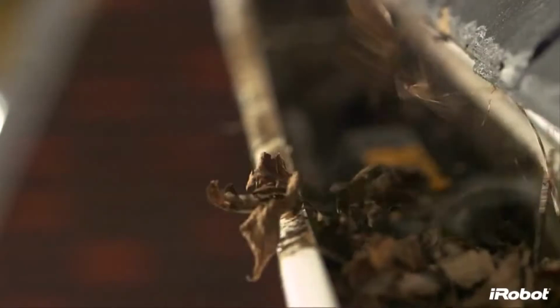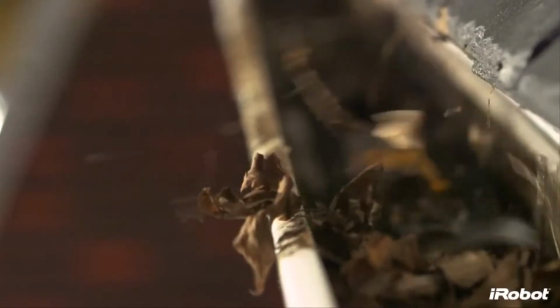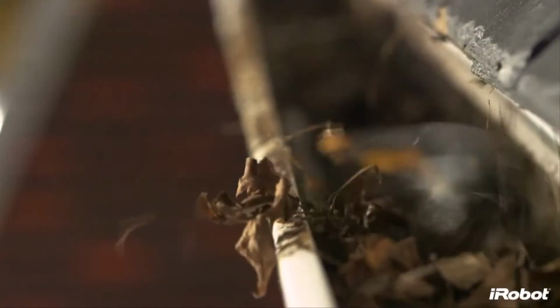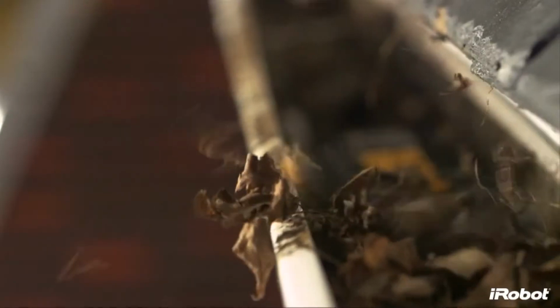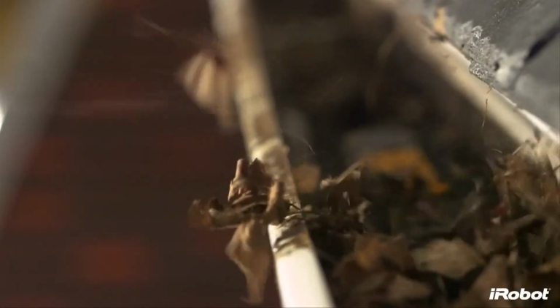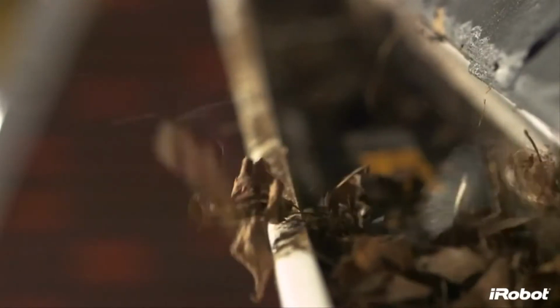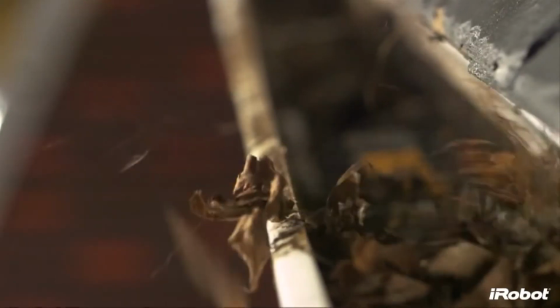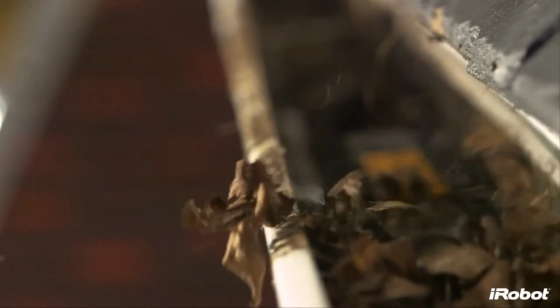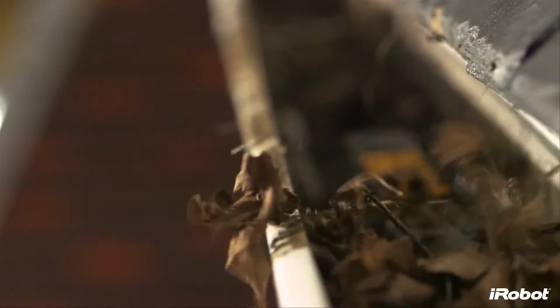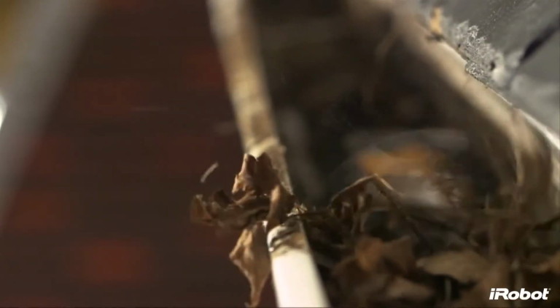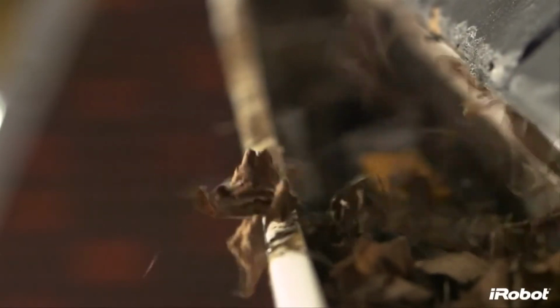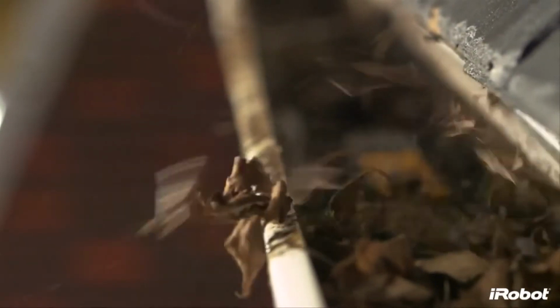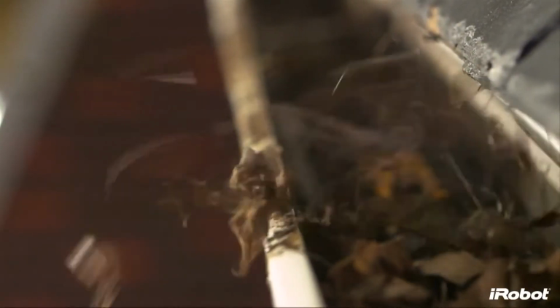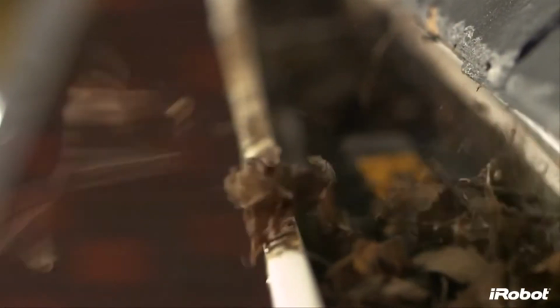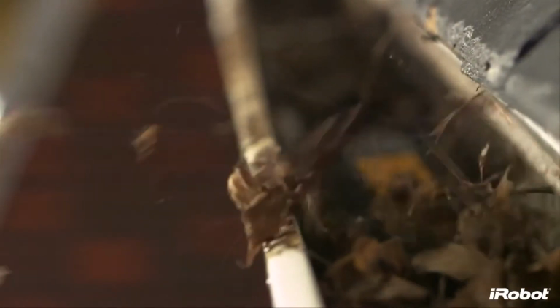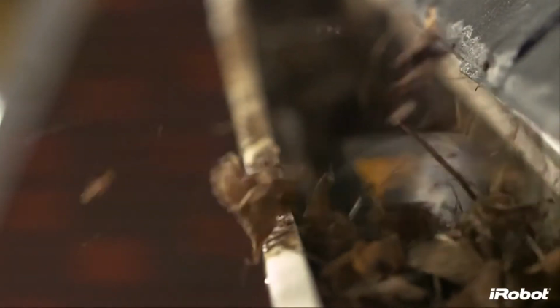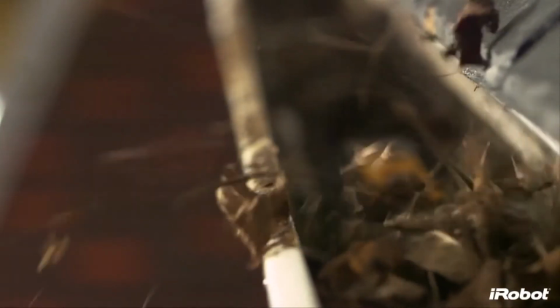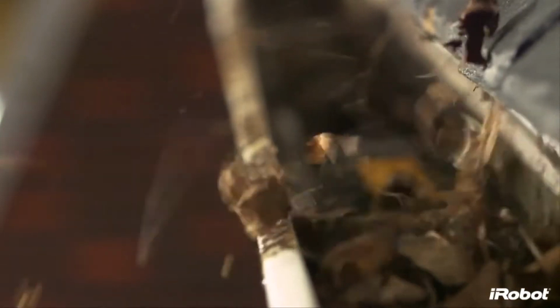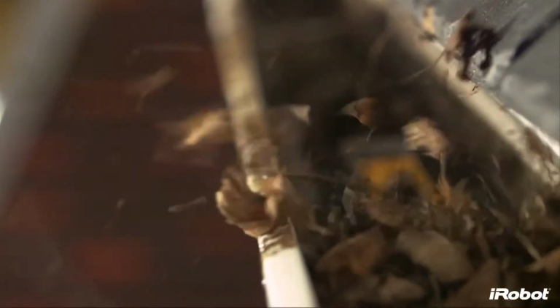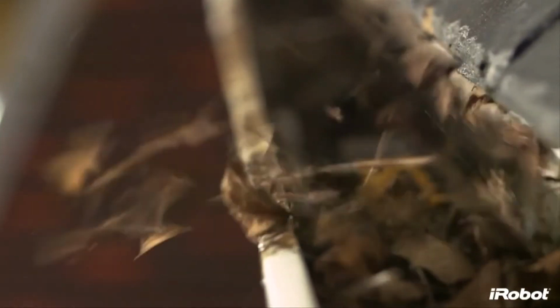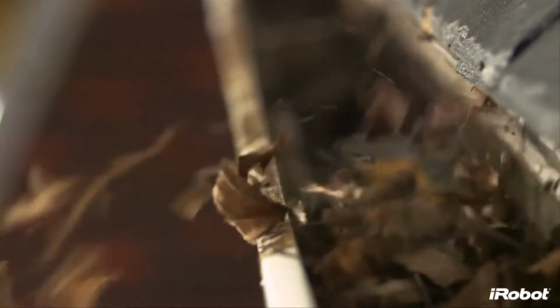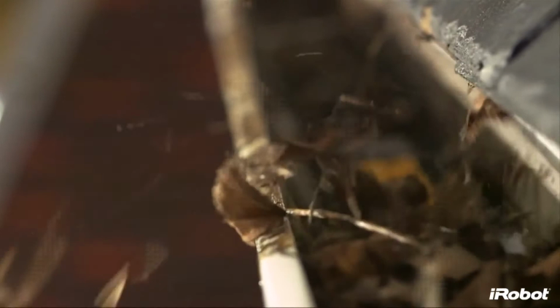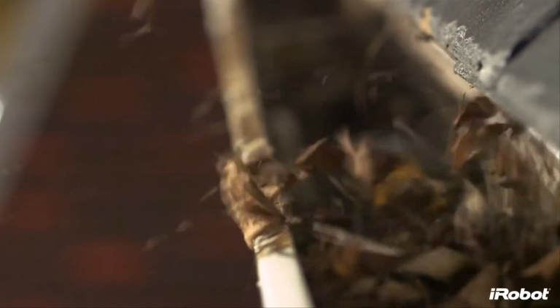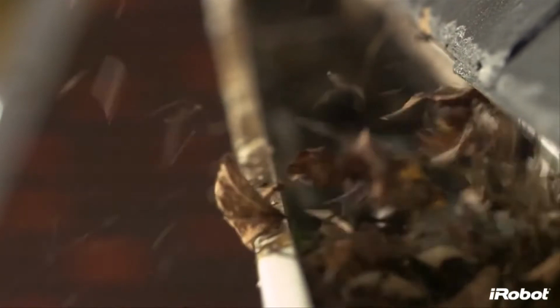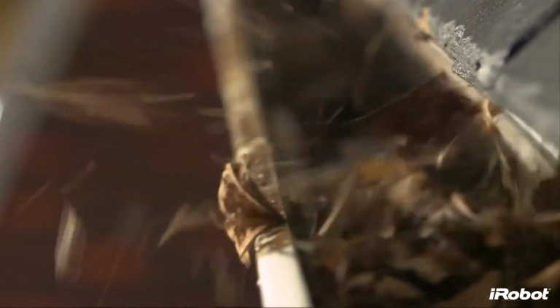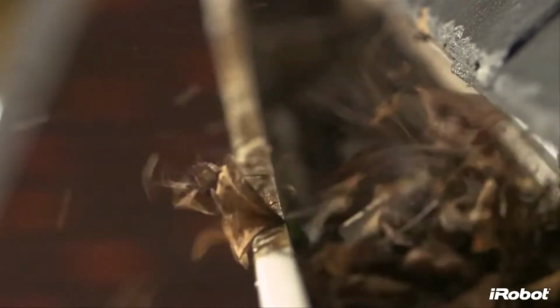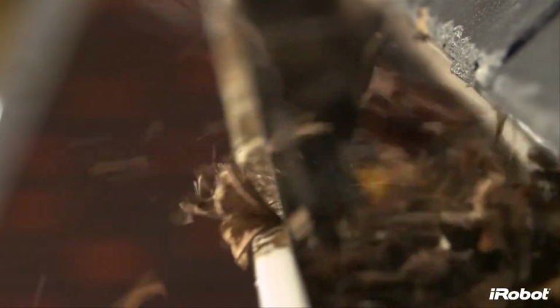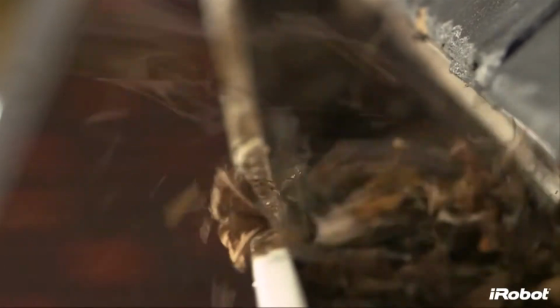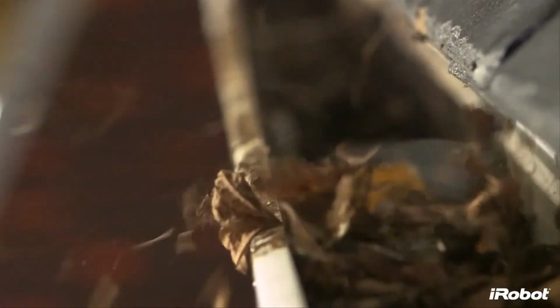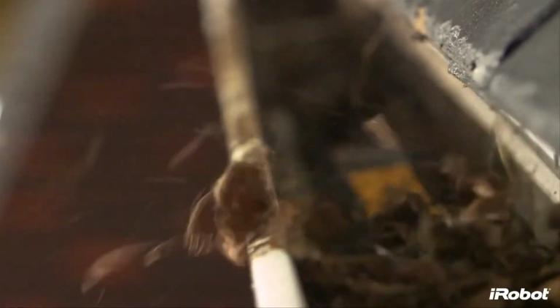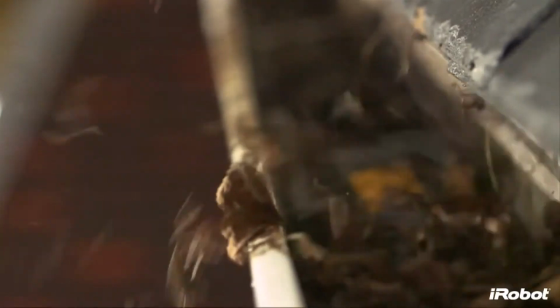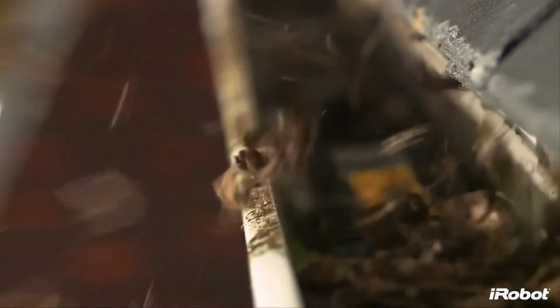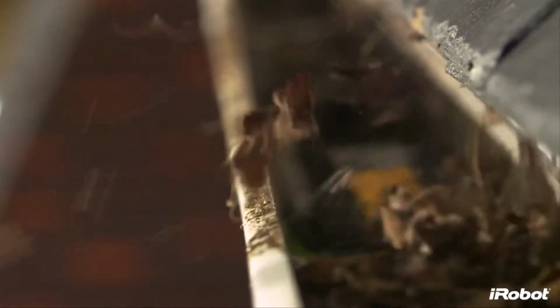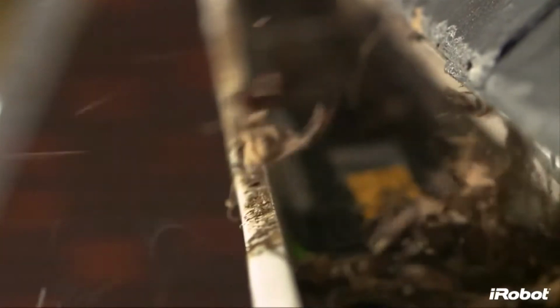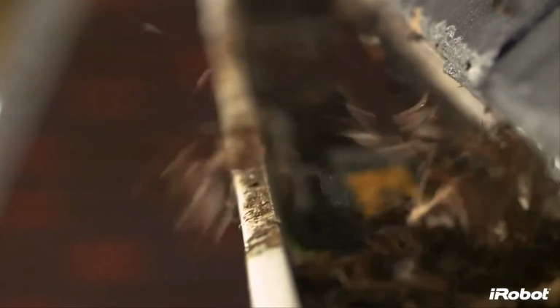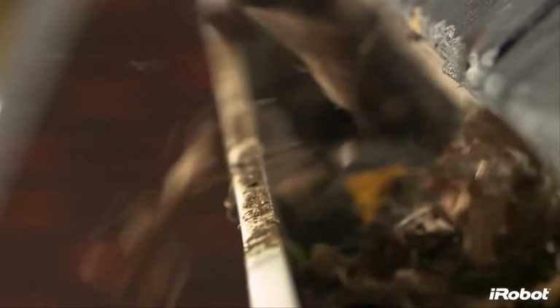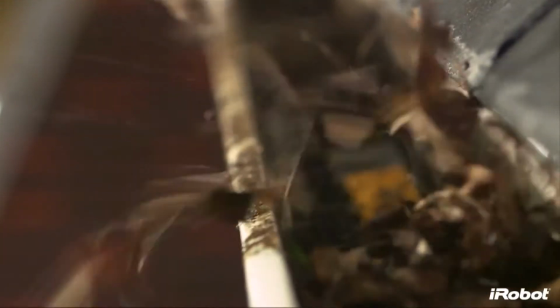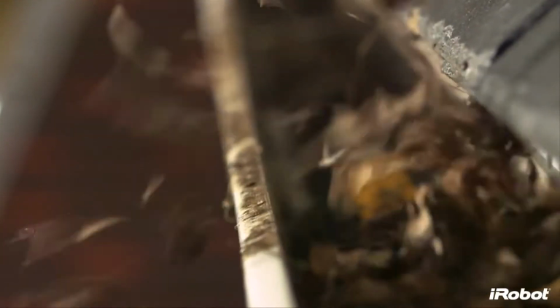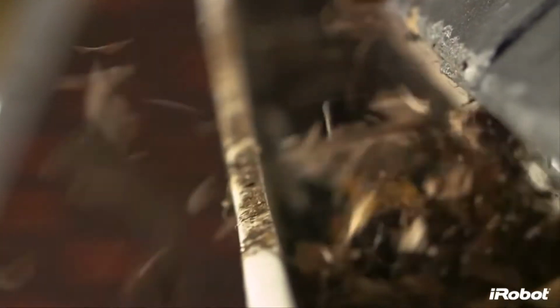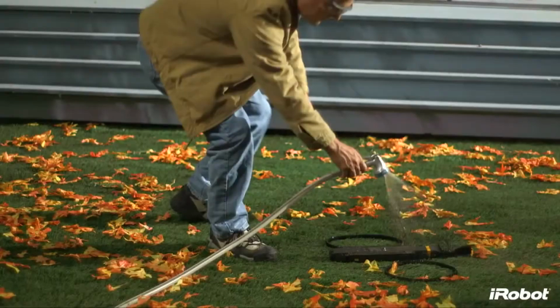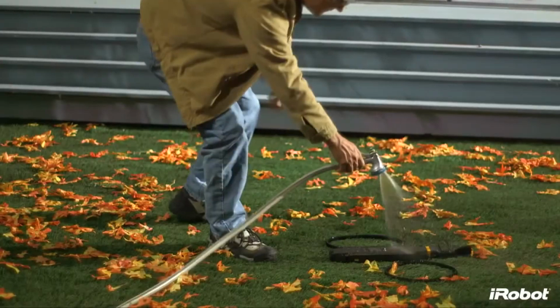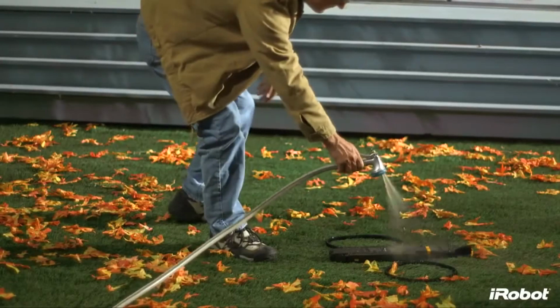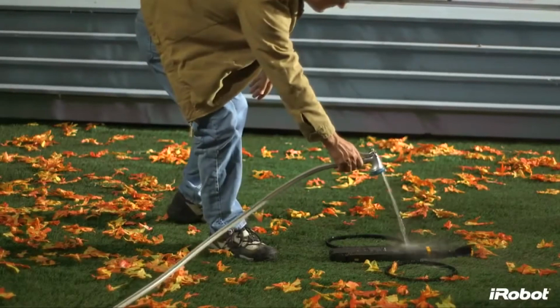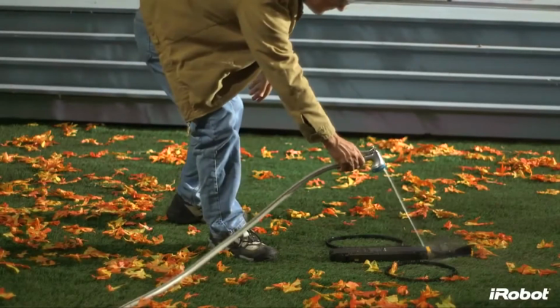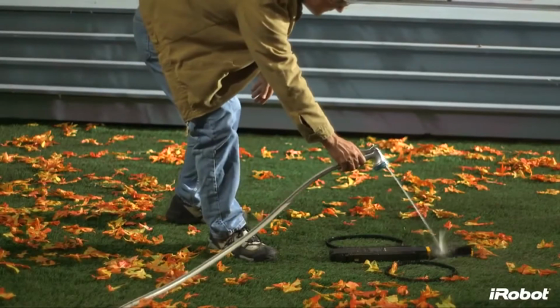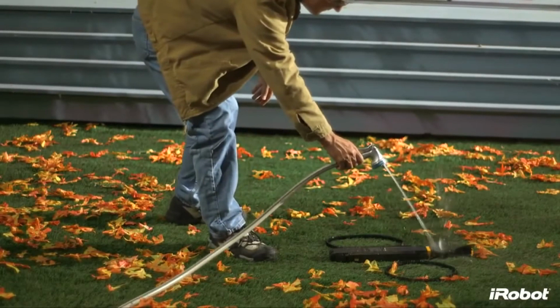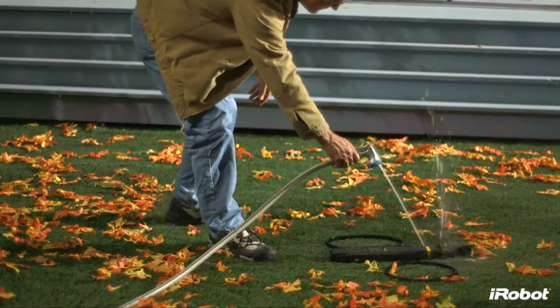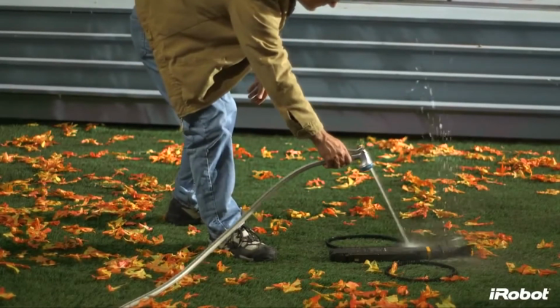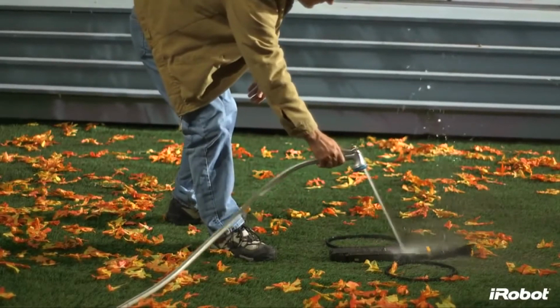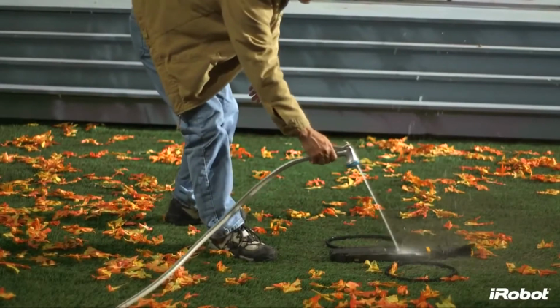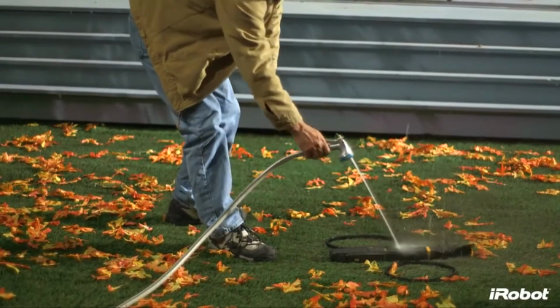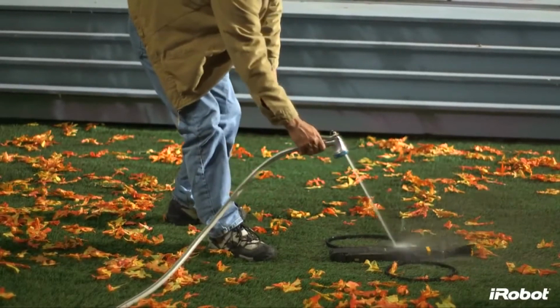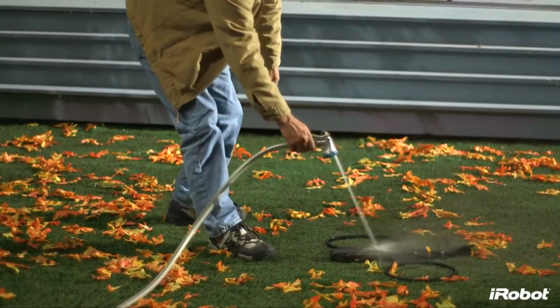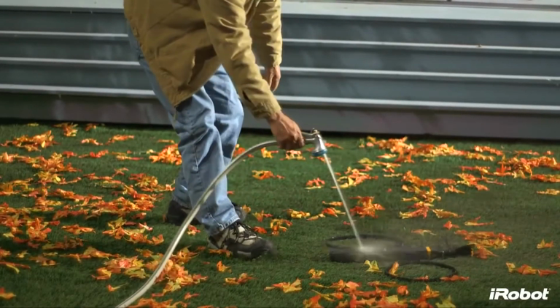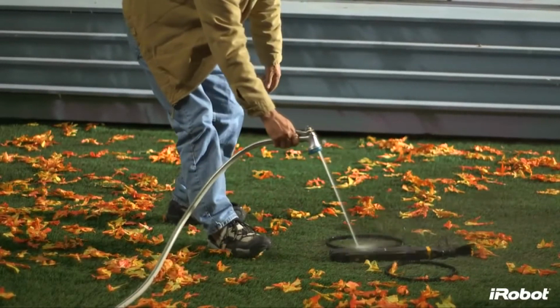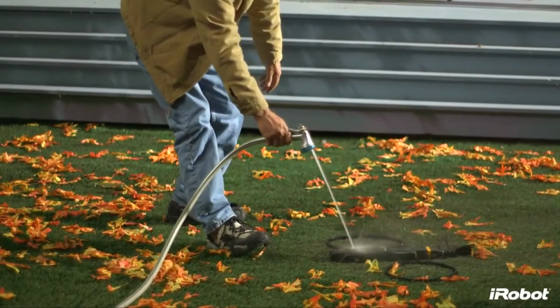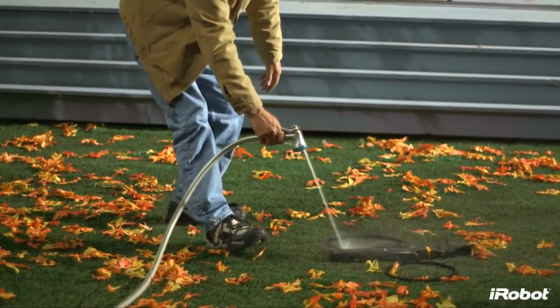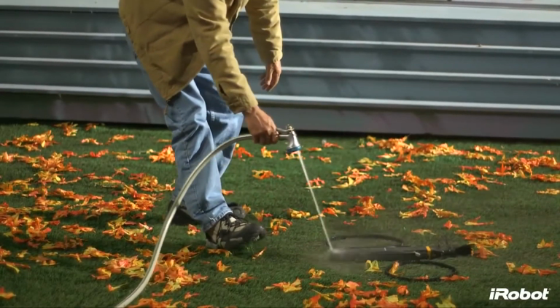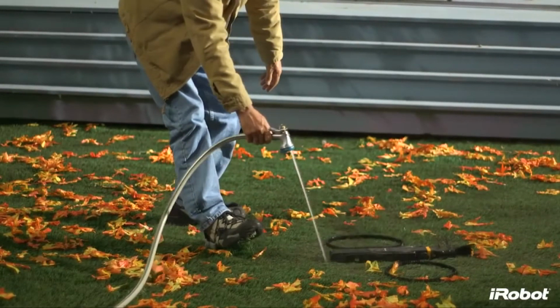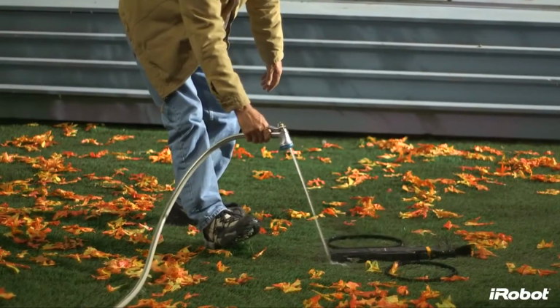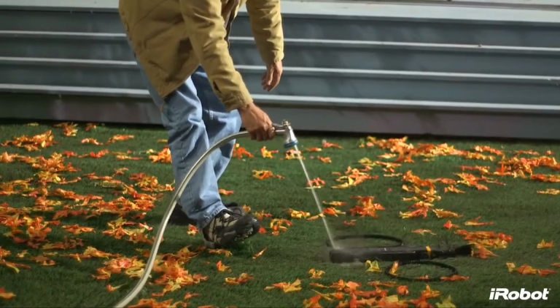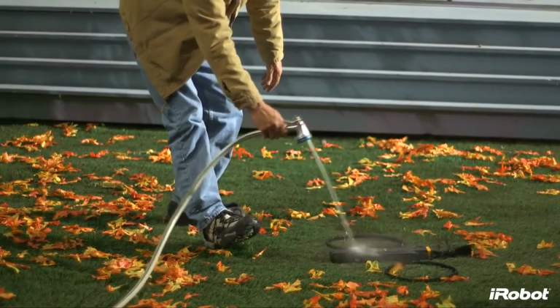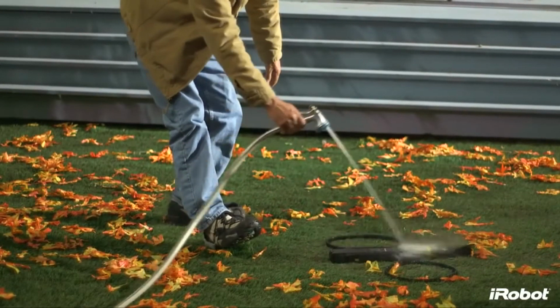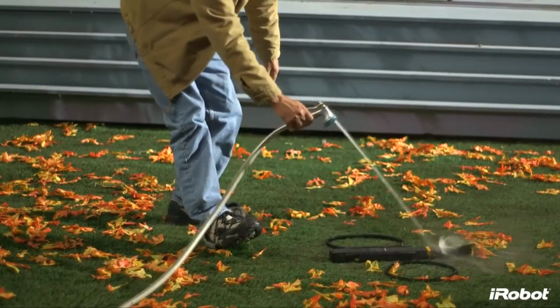The robot's waterproof design is not only critical for clearing wet leaves, but also makes for an easy clean-up using your garden hose.